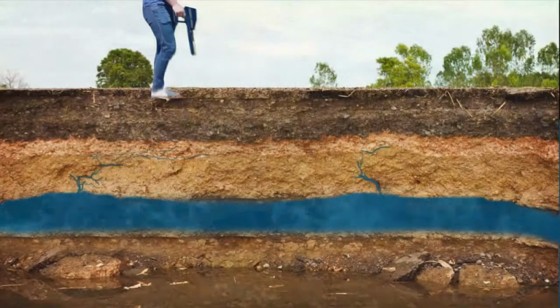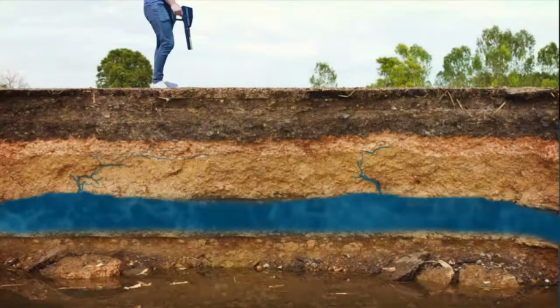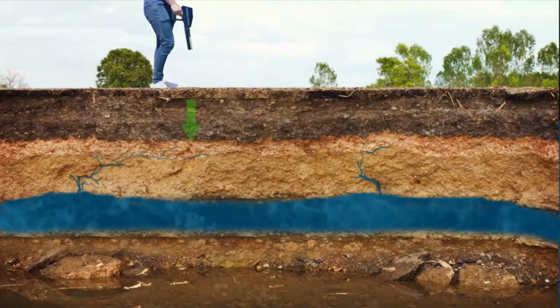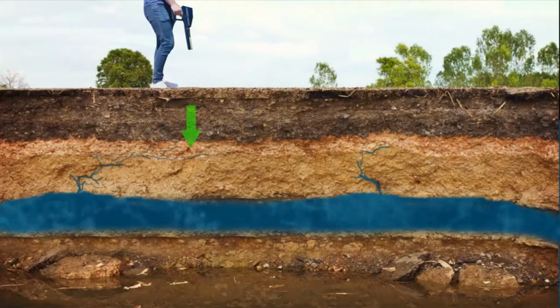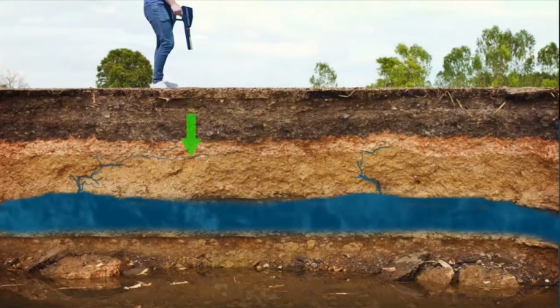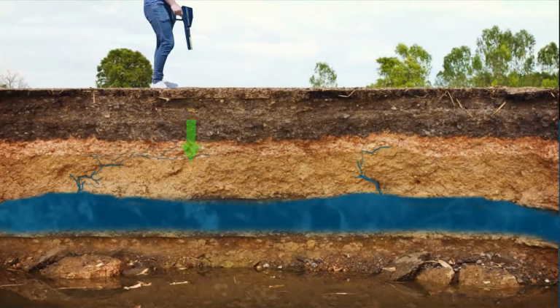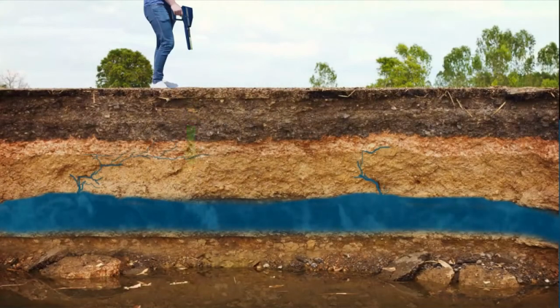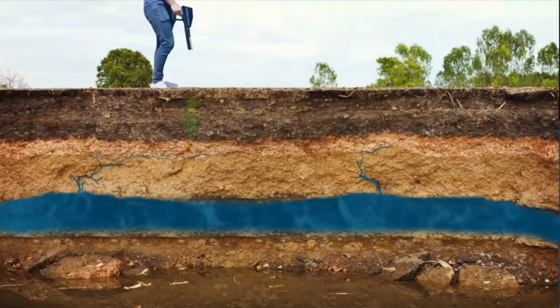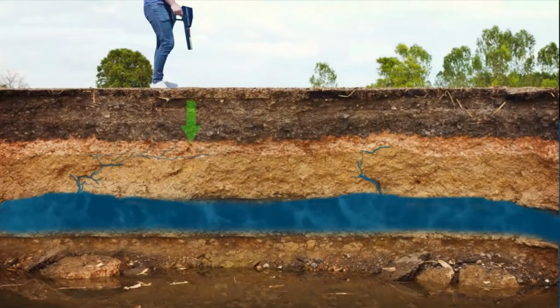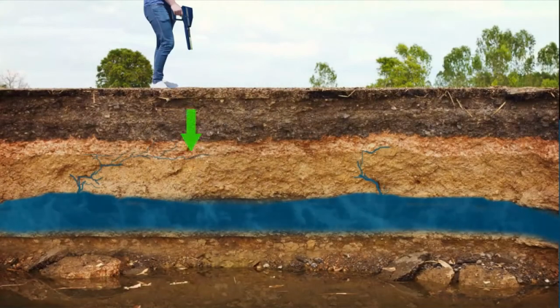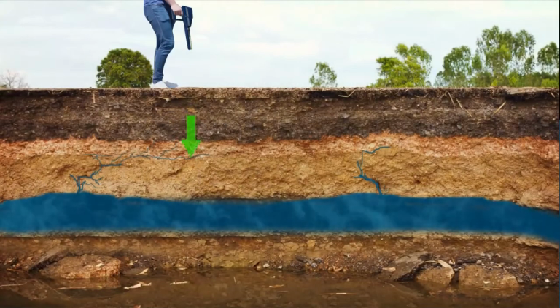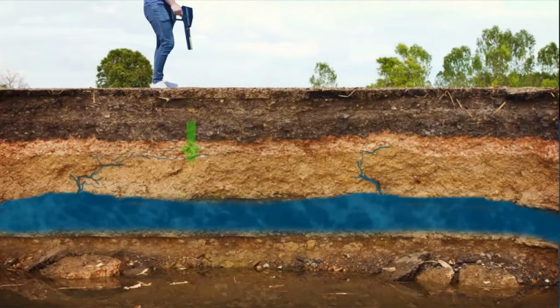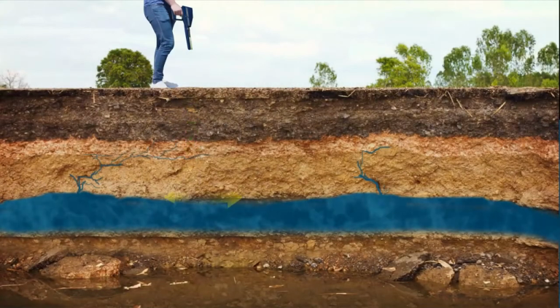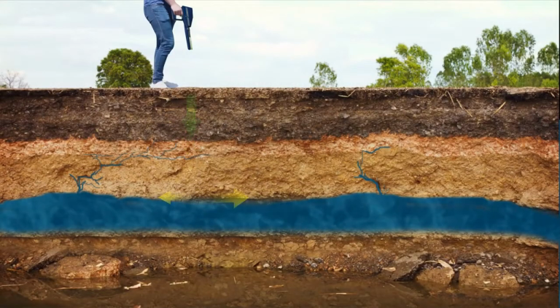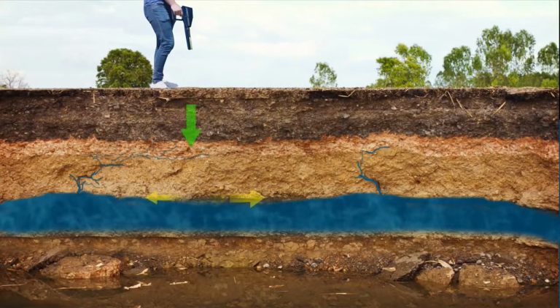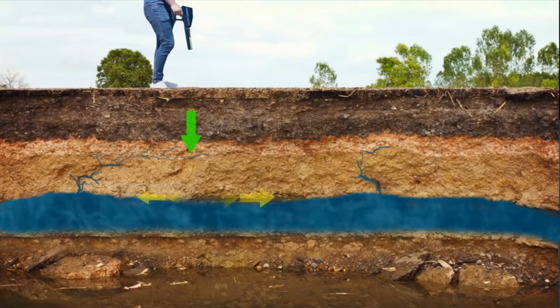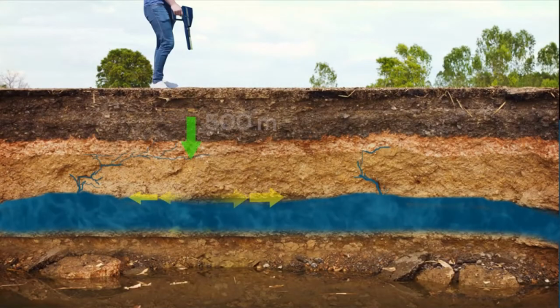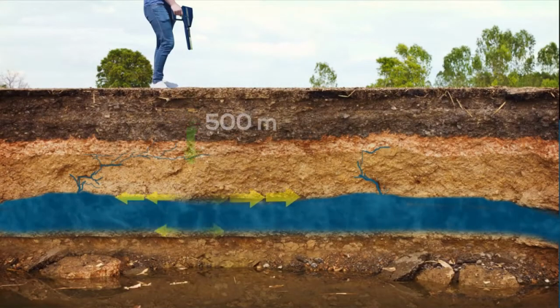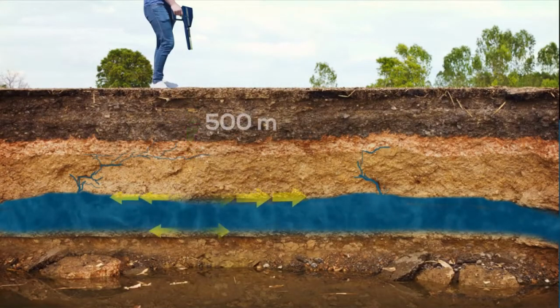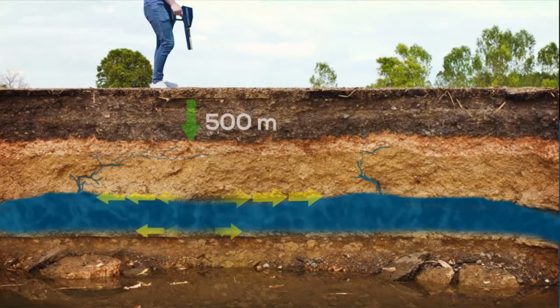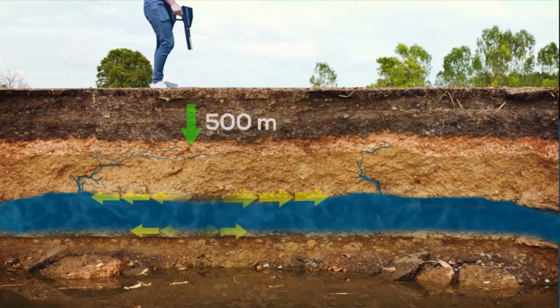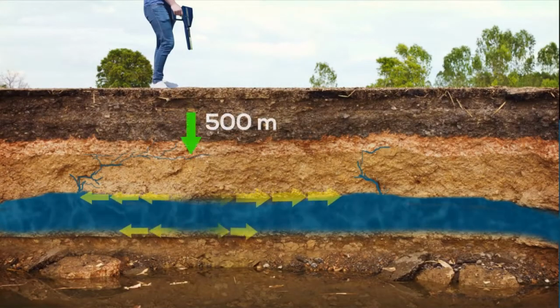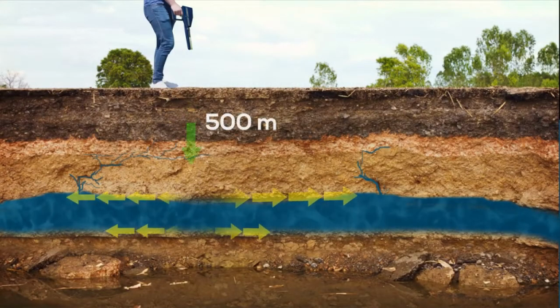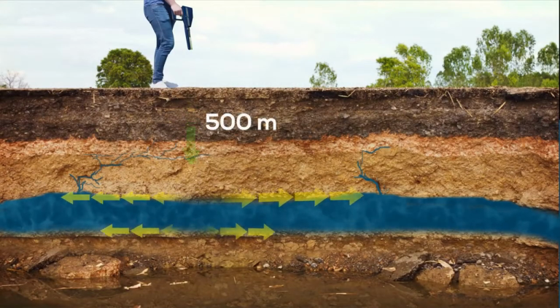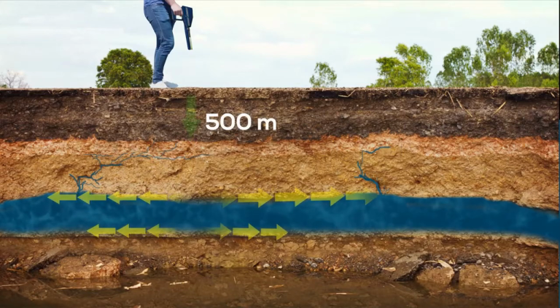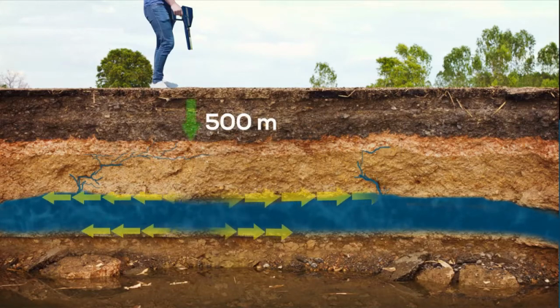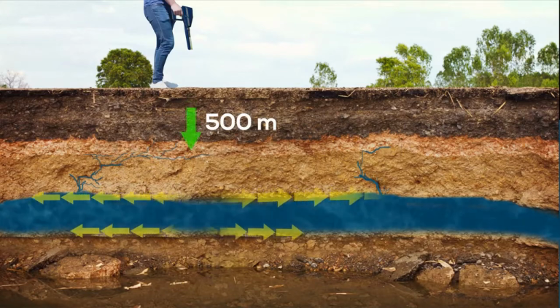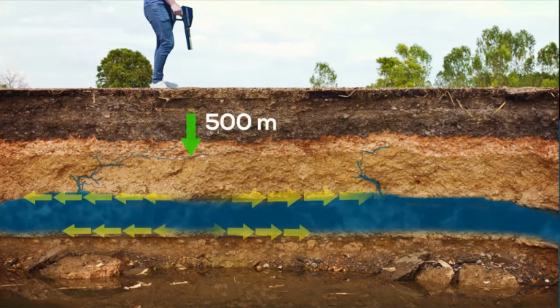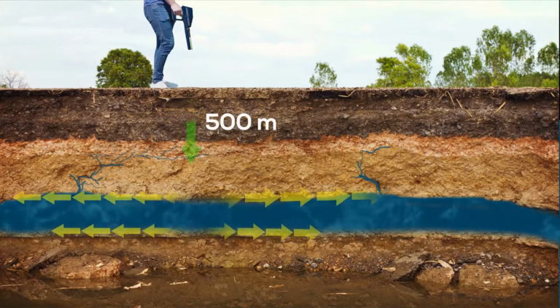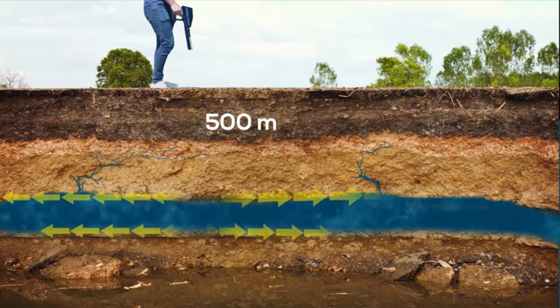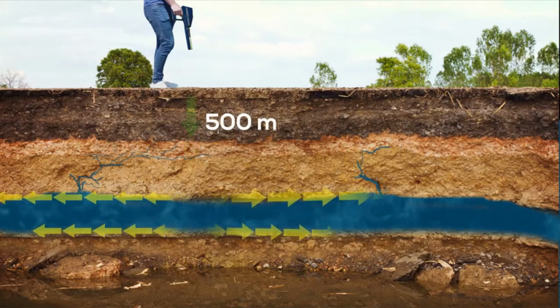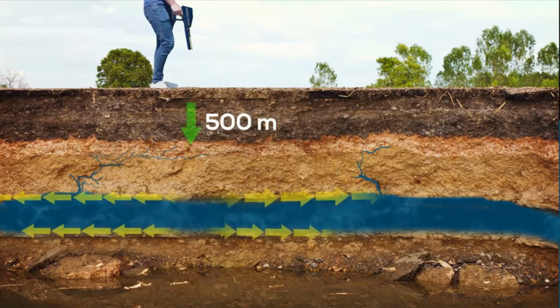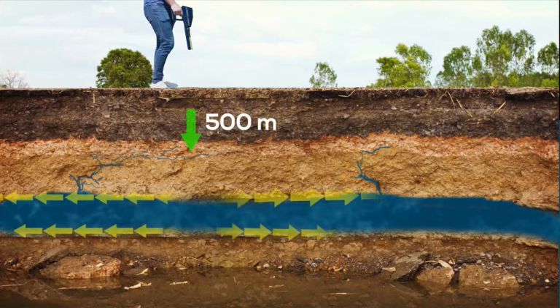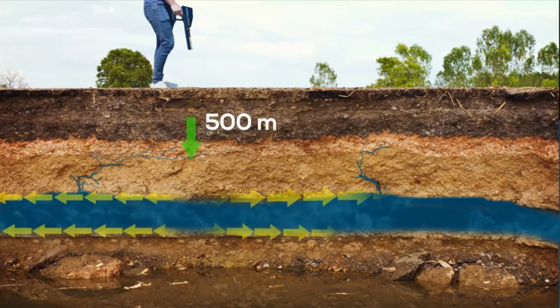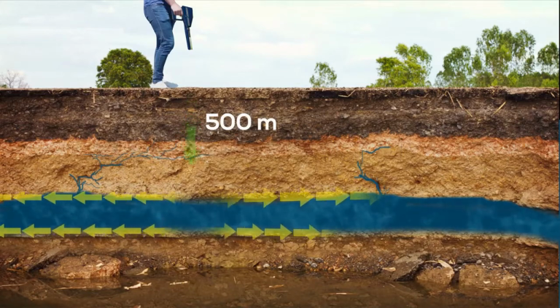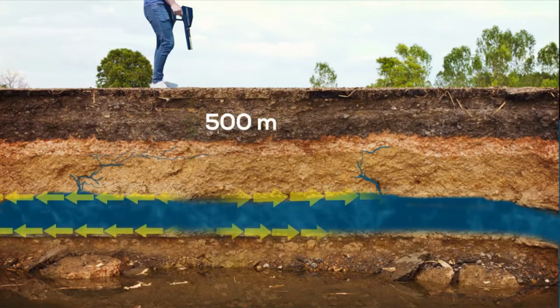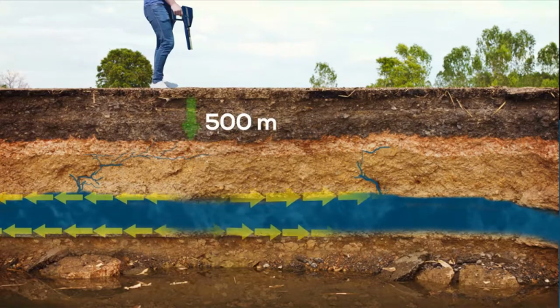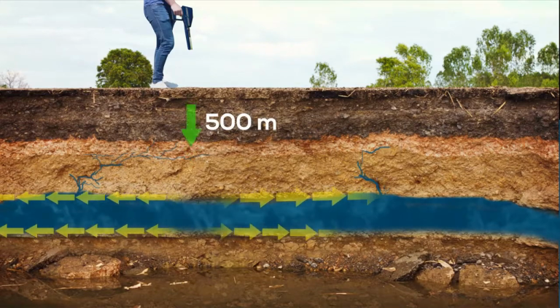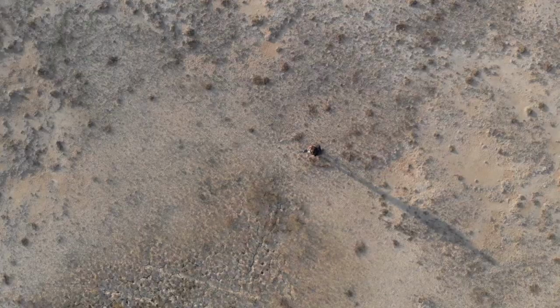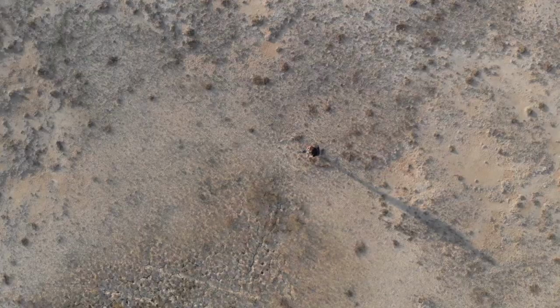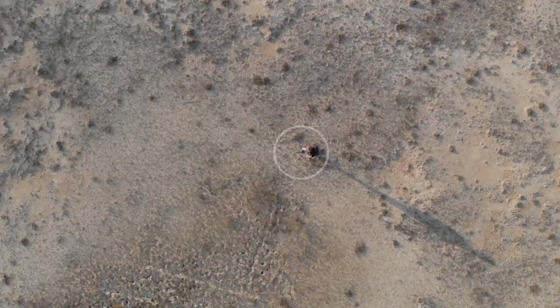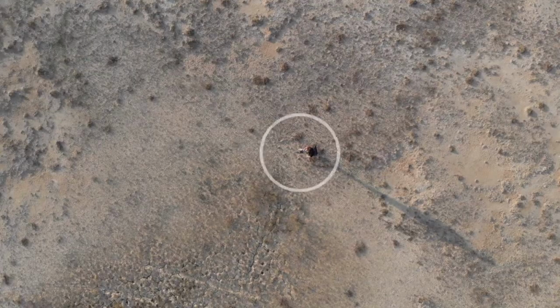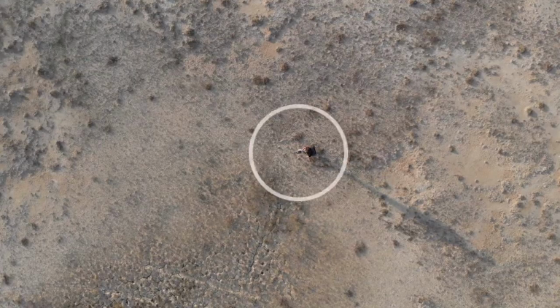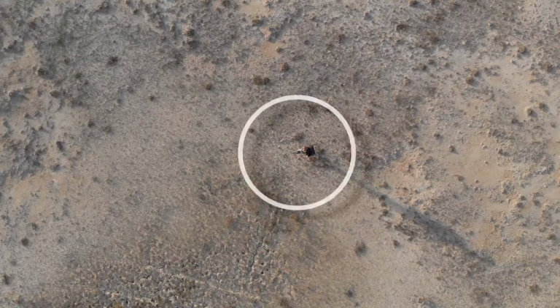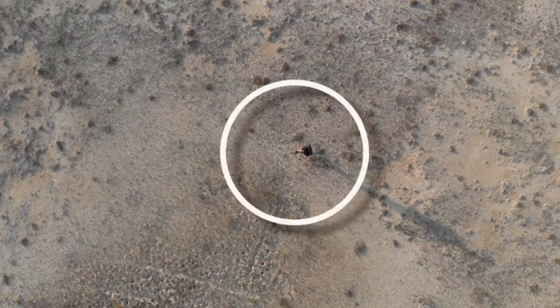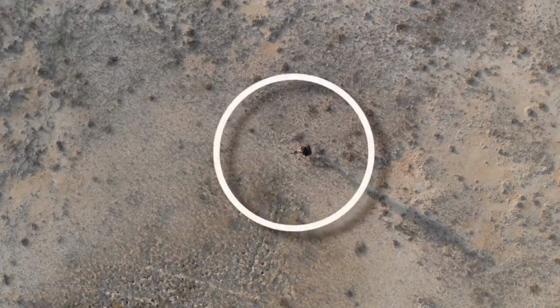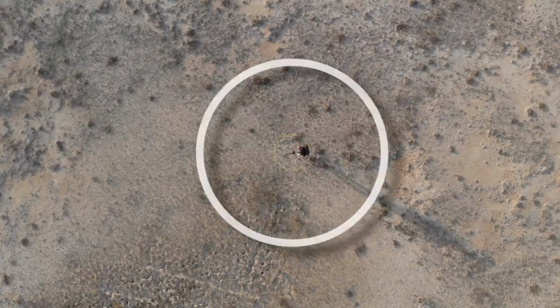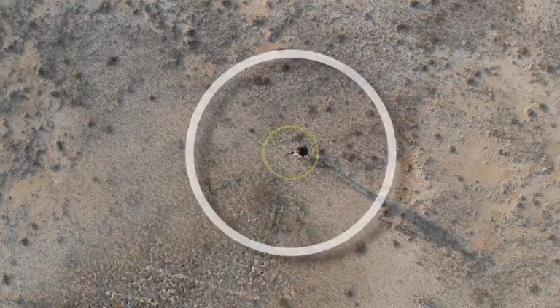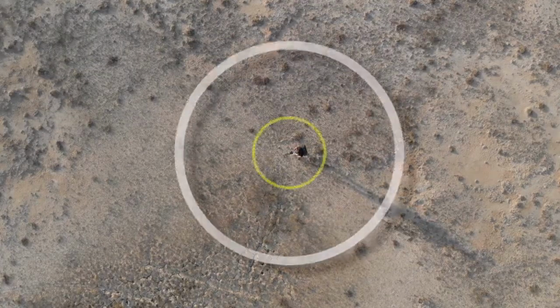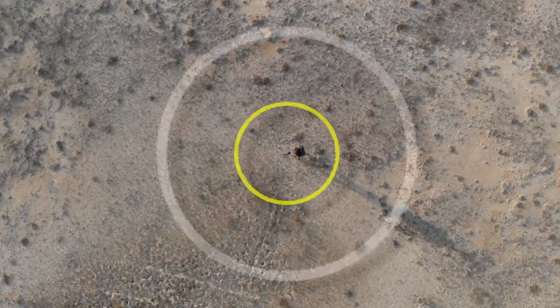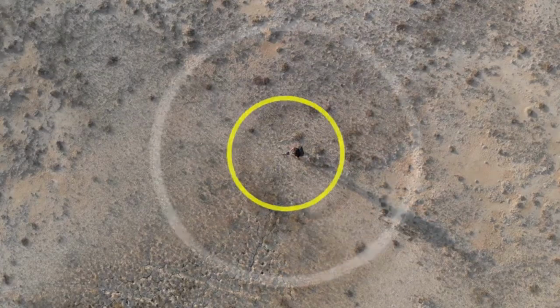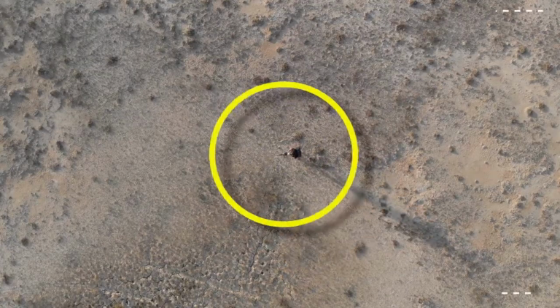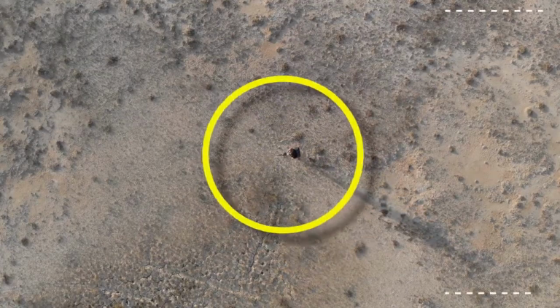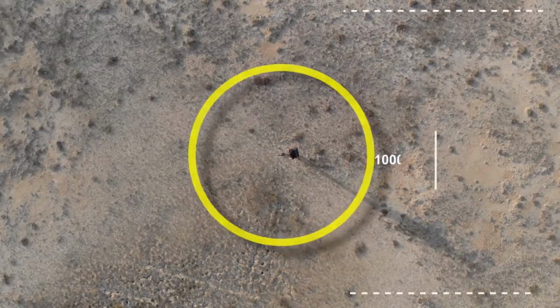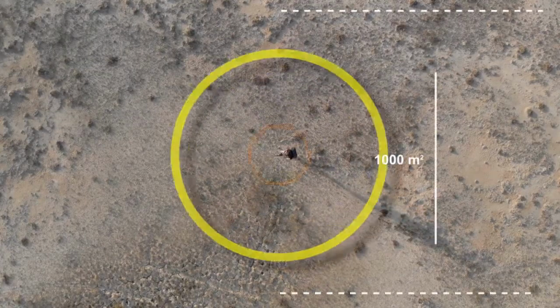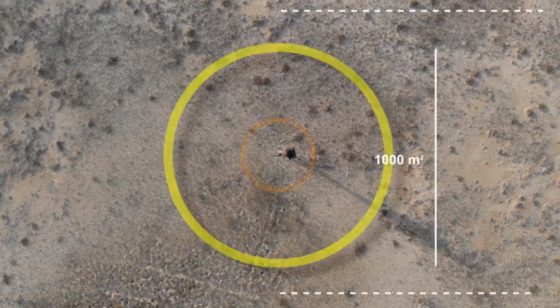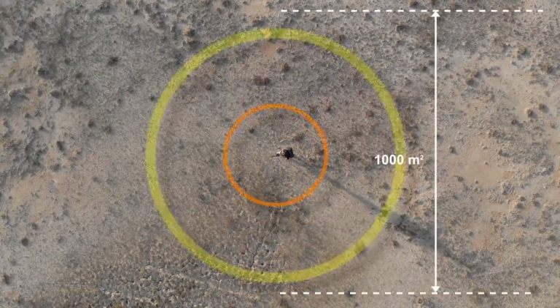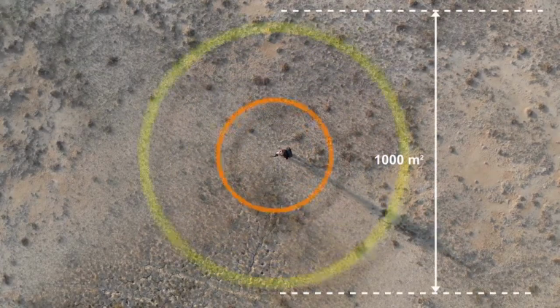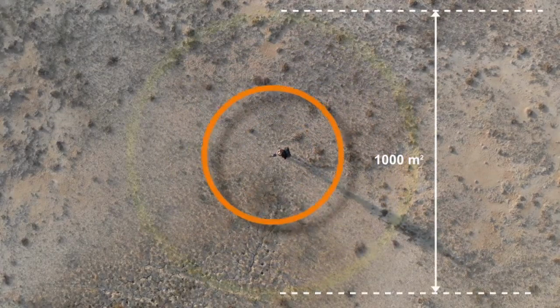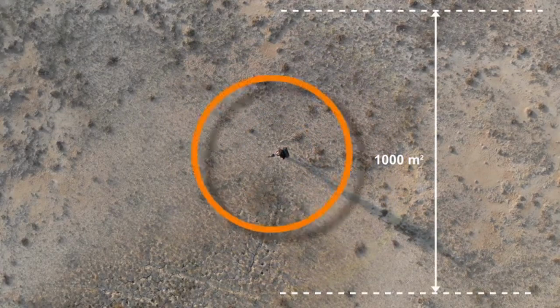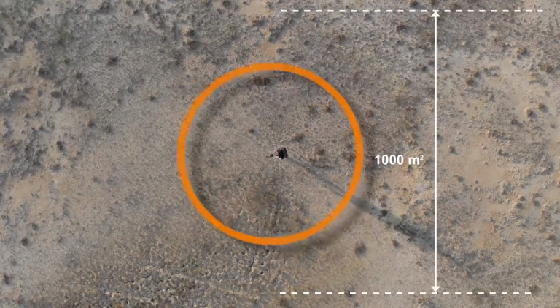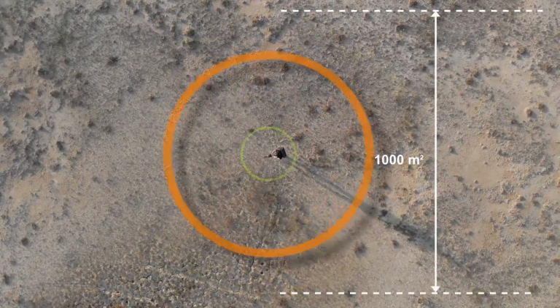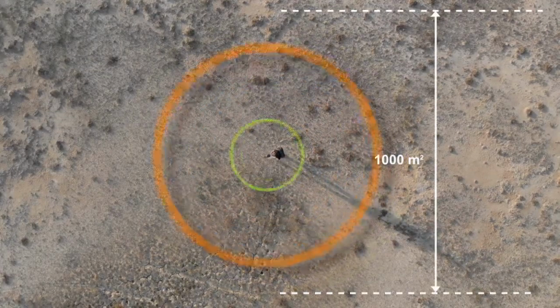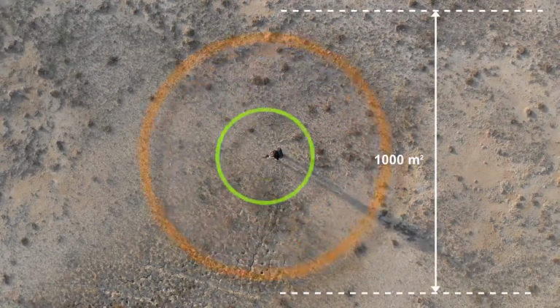Omega. Depth can be reached up to 500 meters underground, covering areas of 1000 square meters.